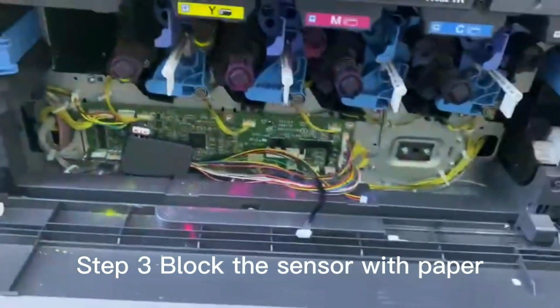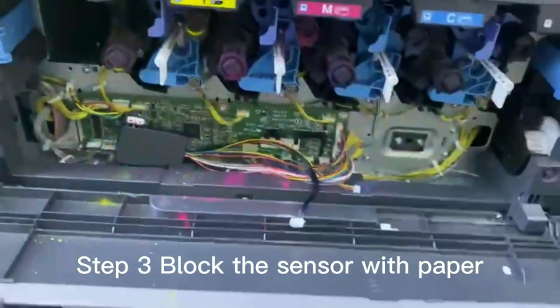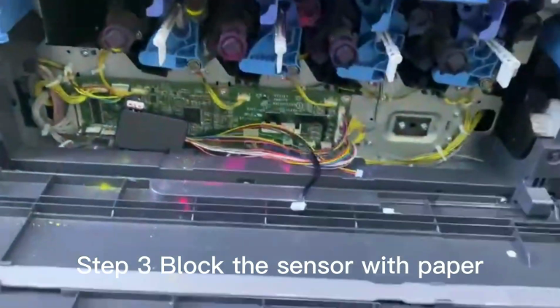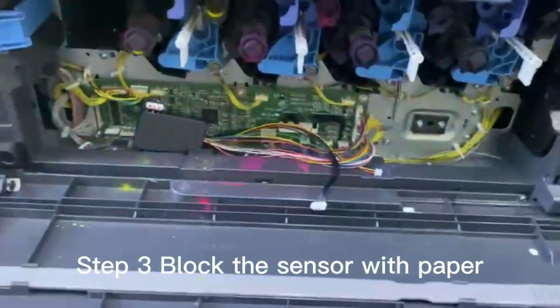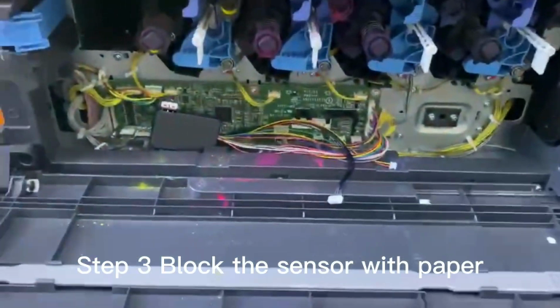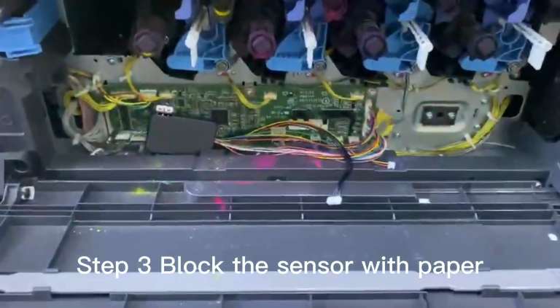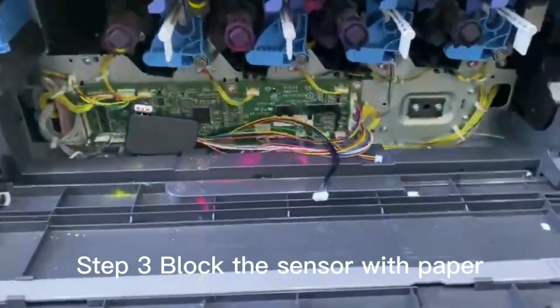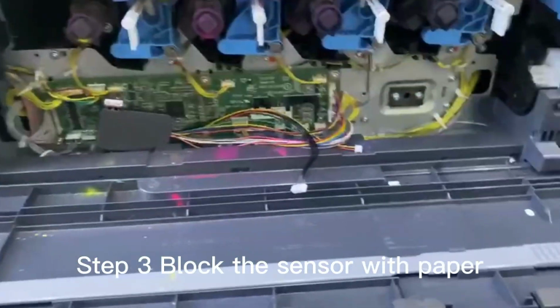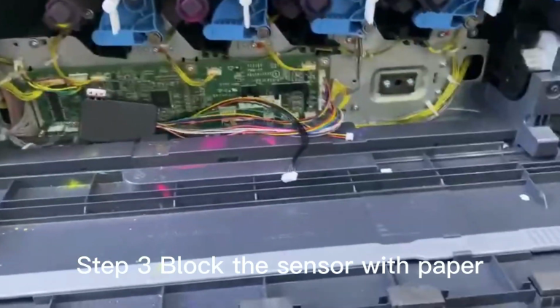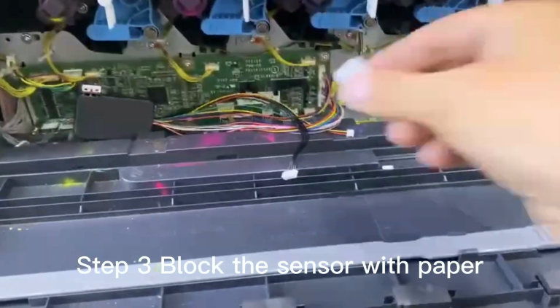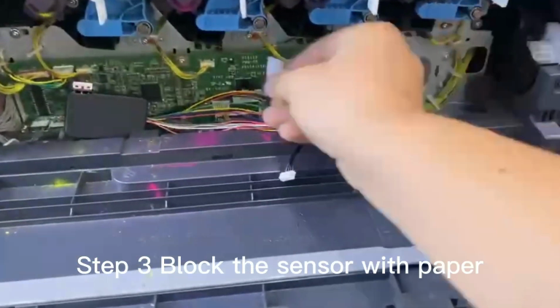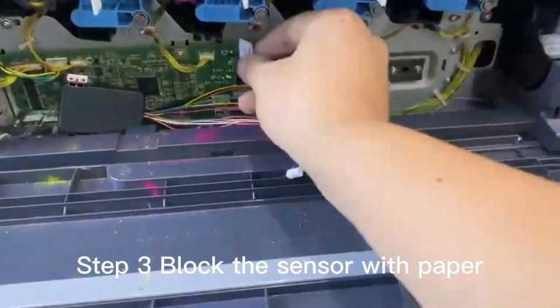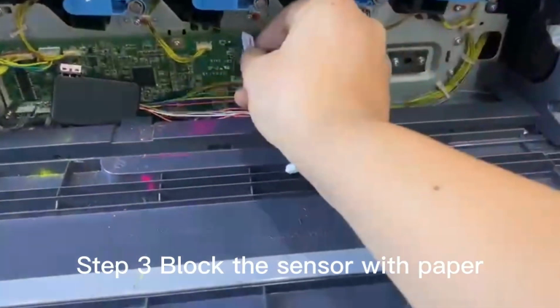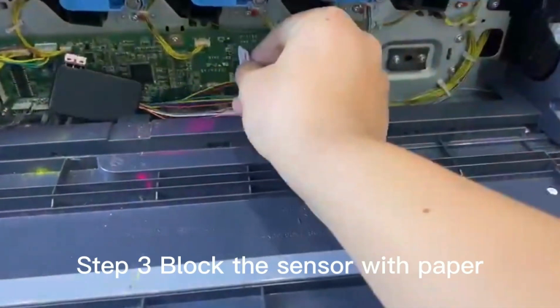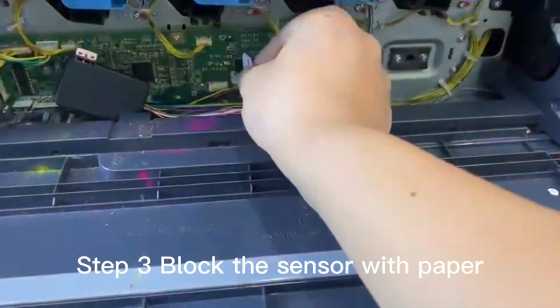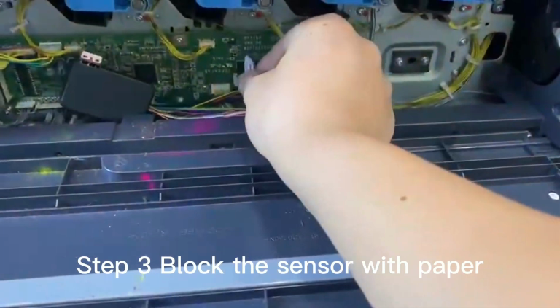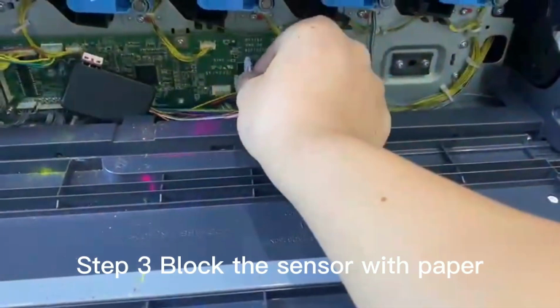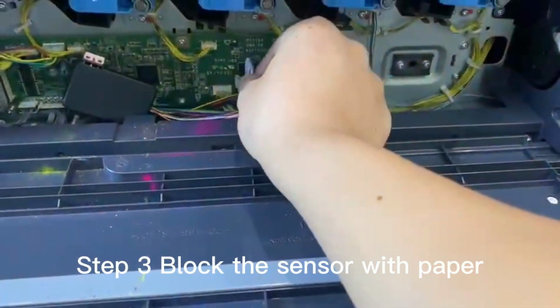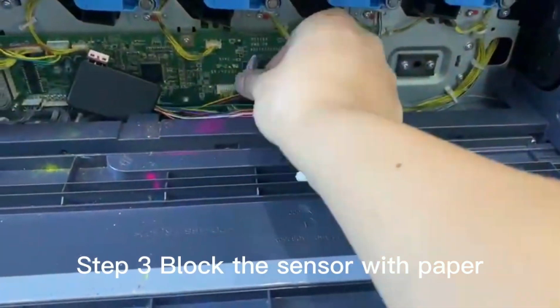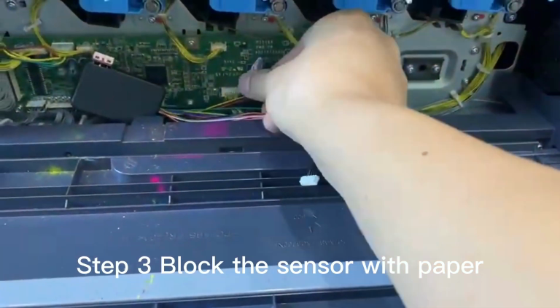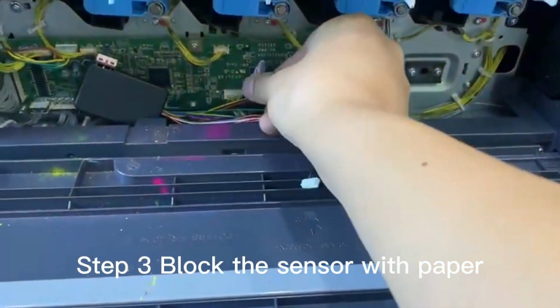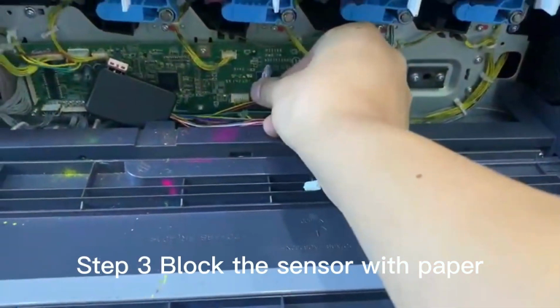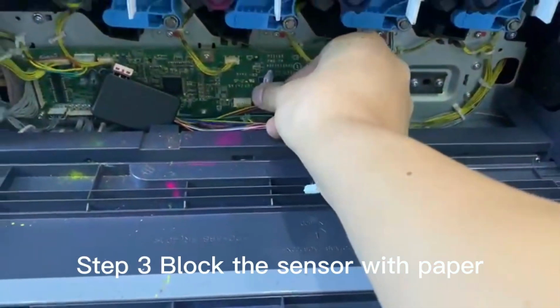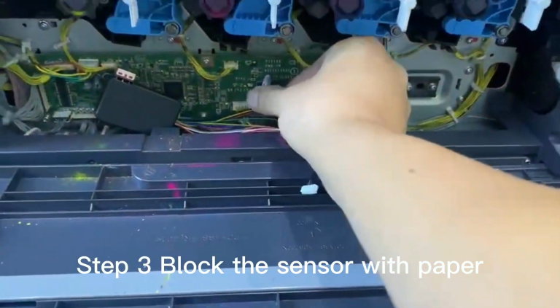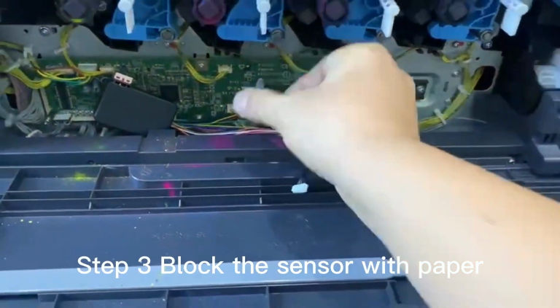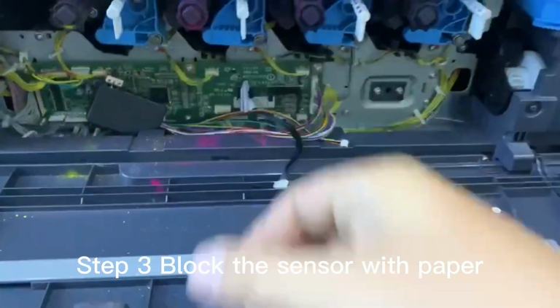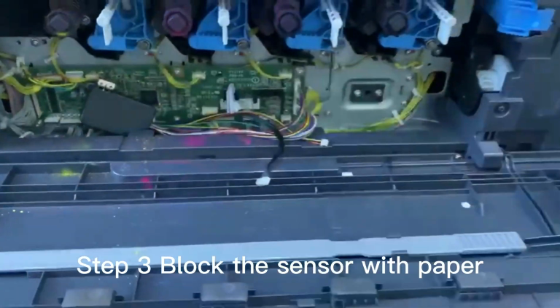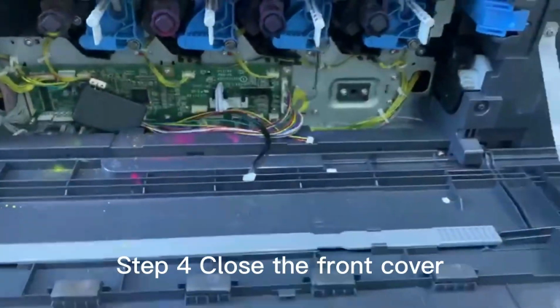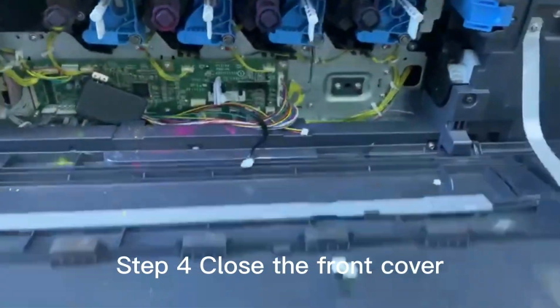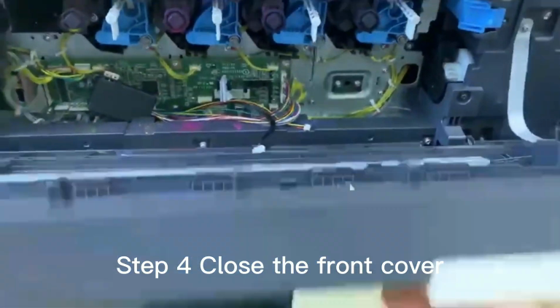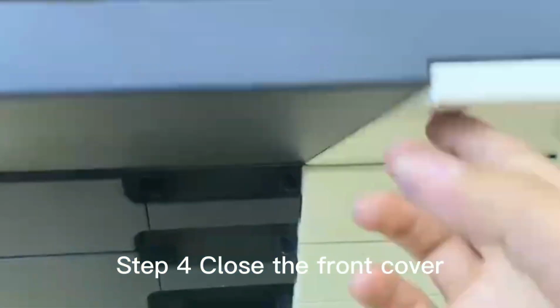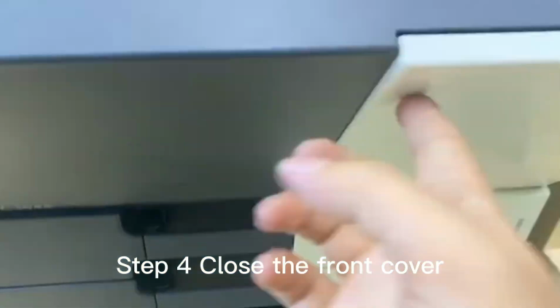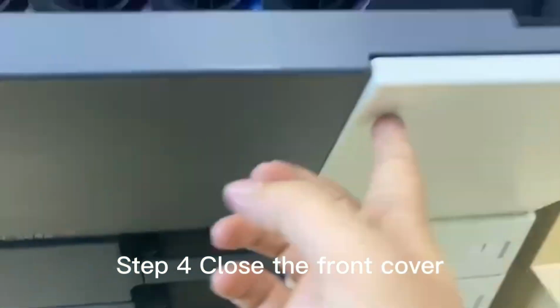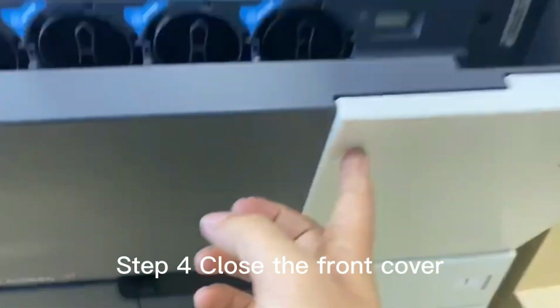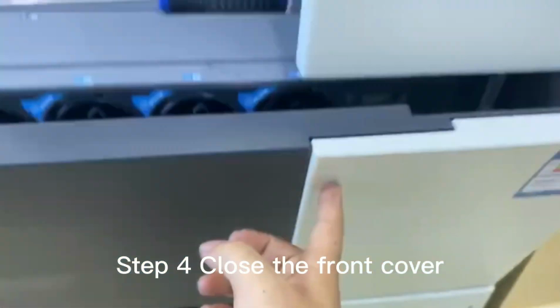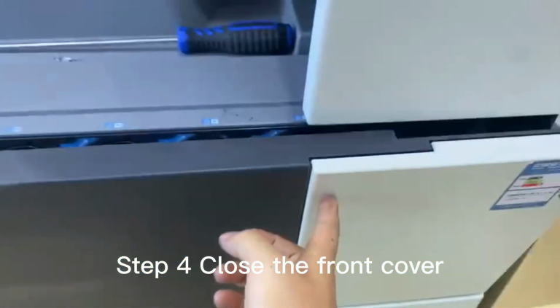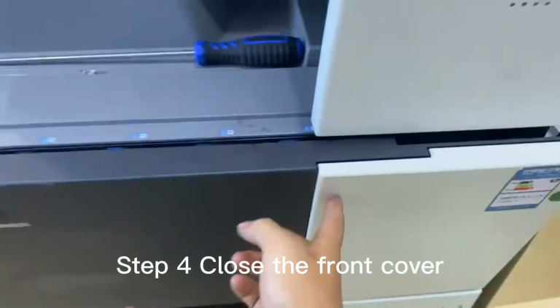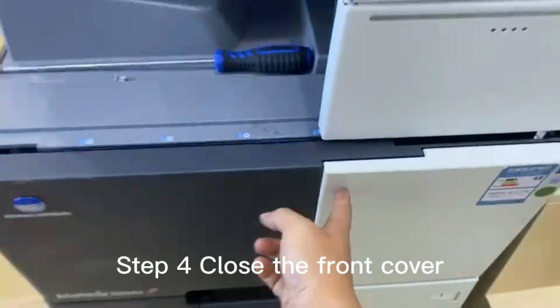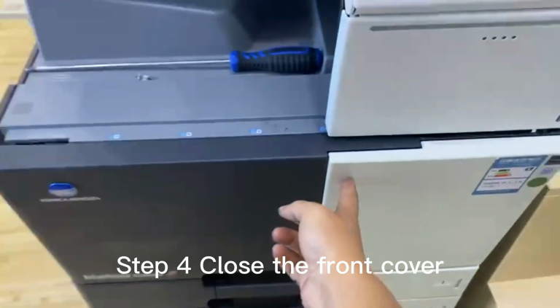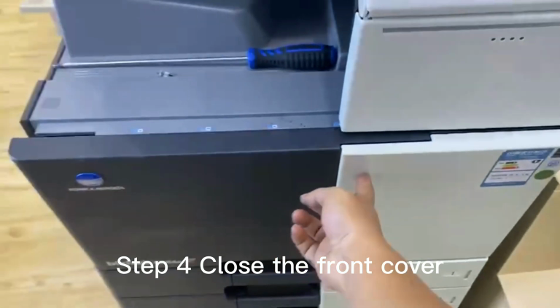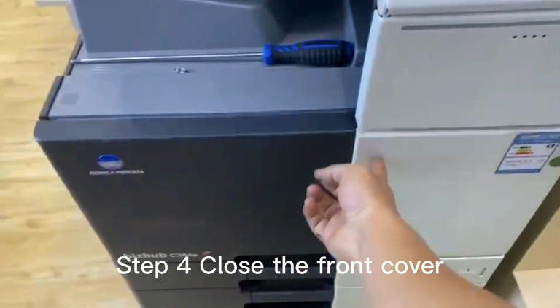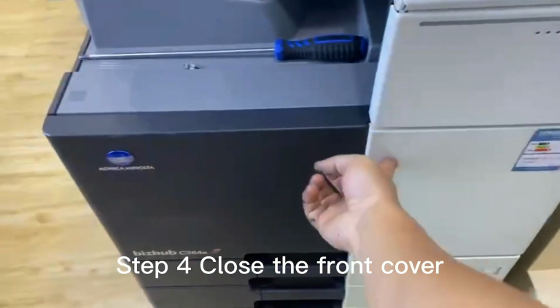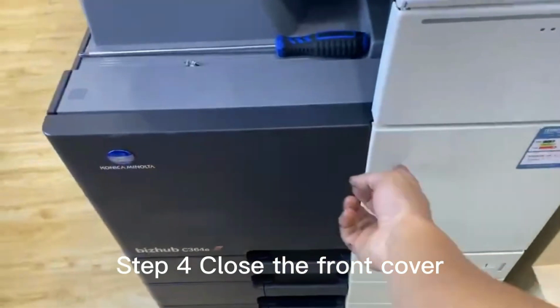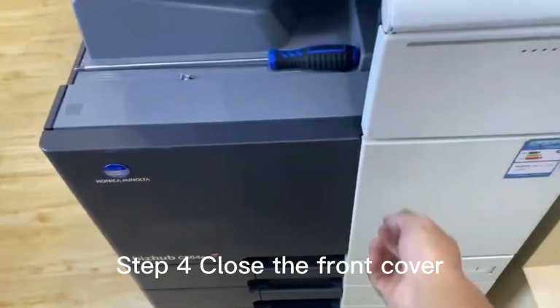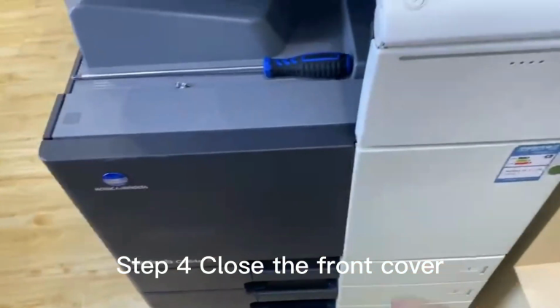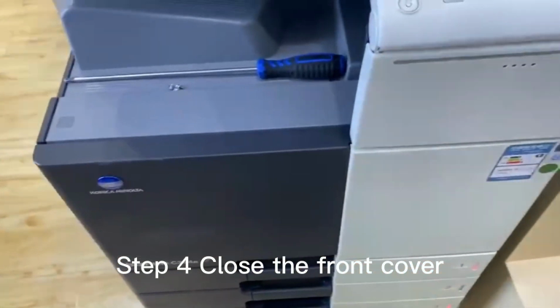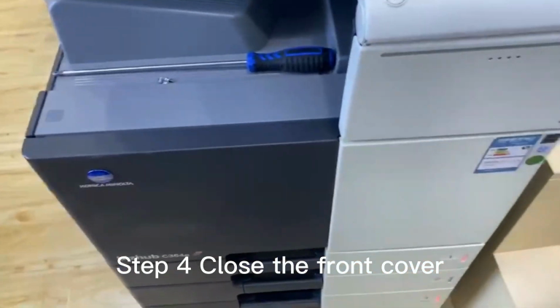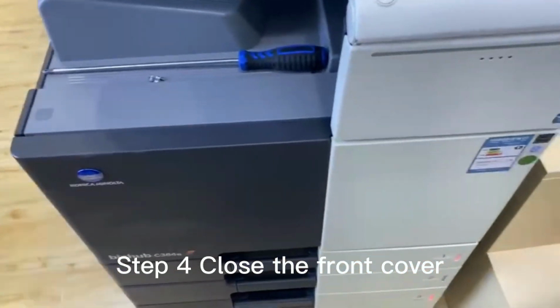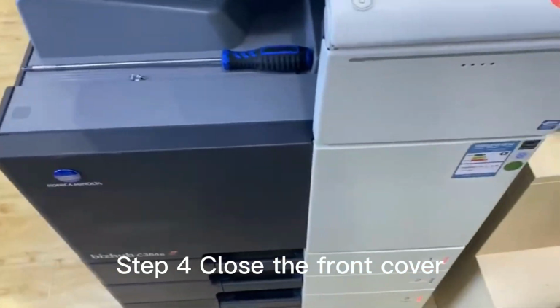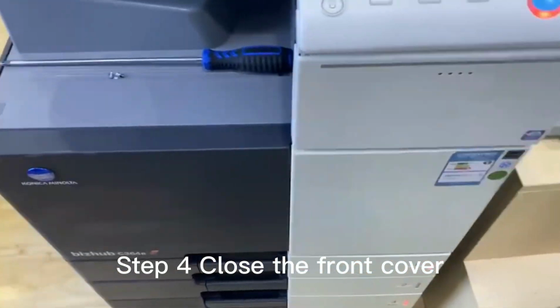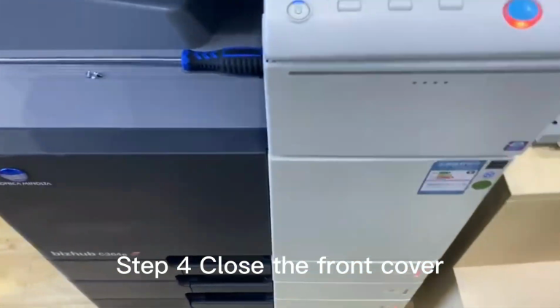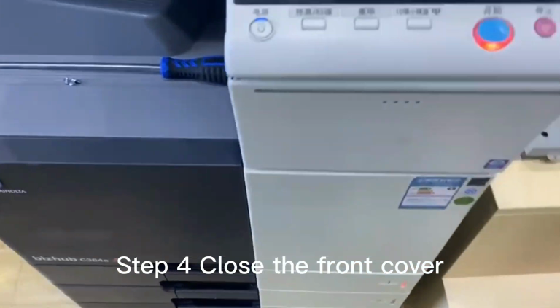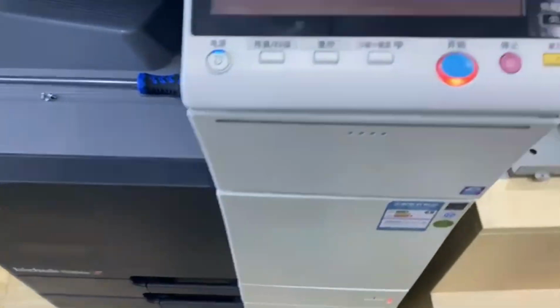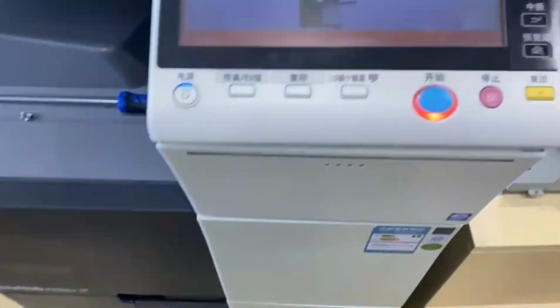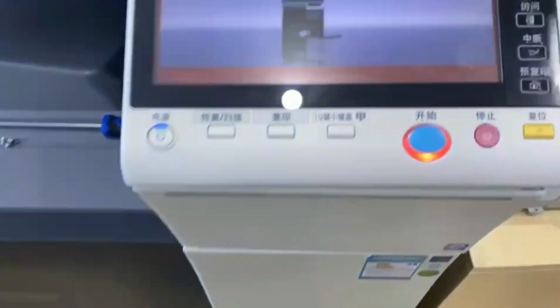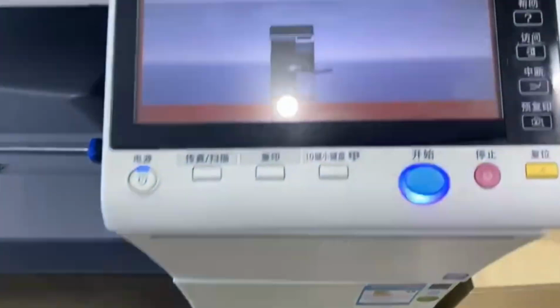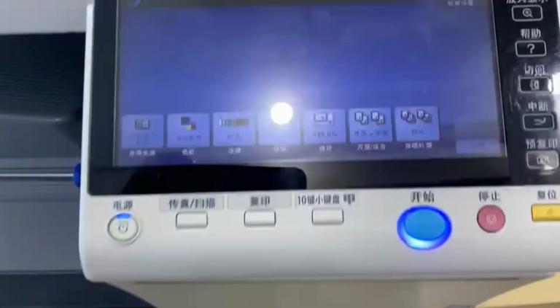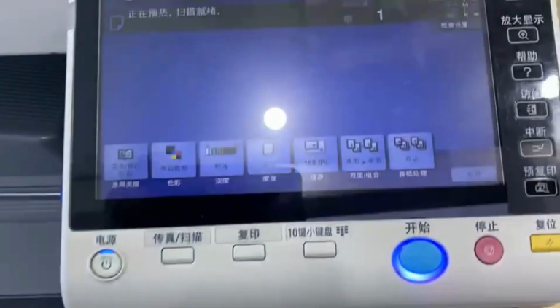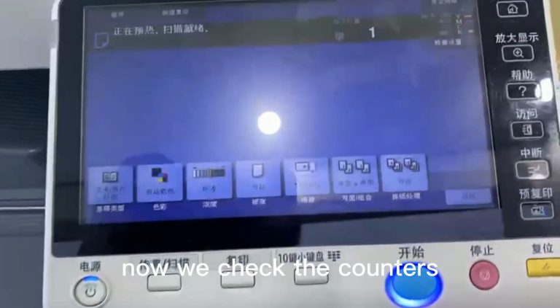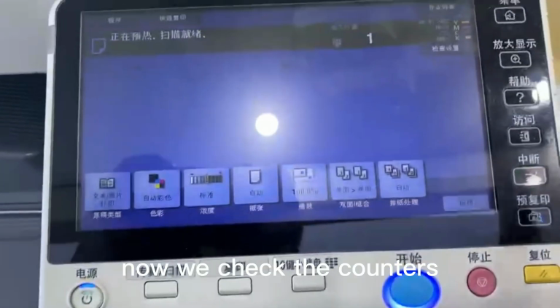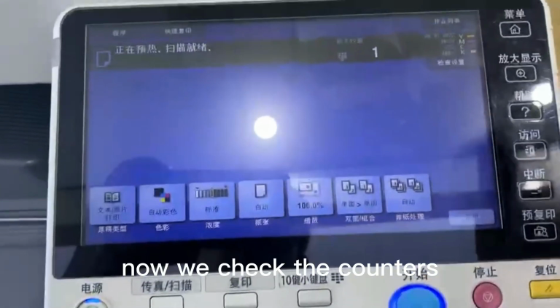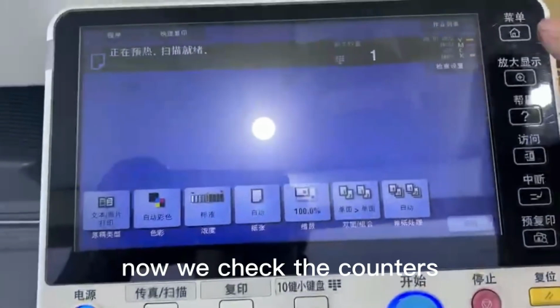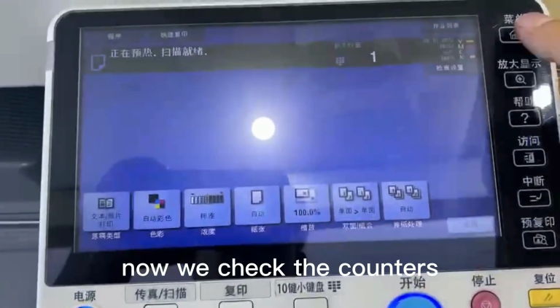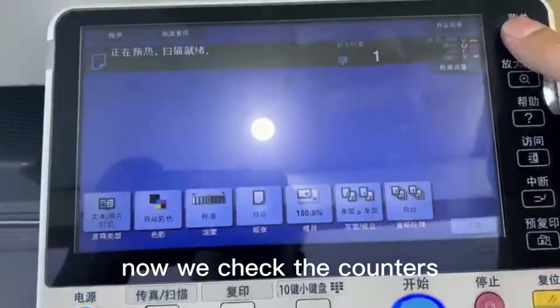Step 3. Block the sensor with paper. Step 4. Close the front cover.